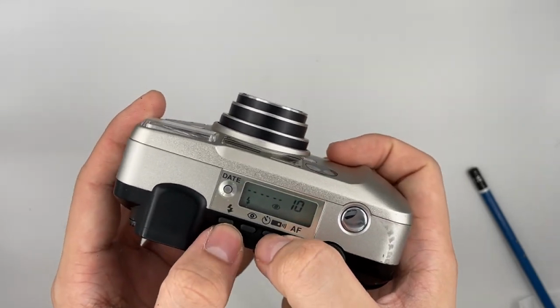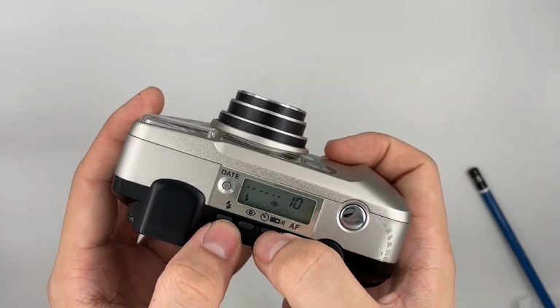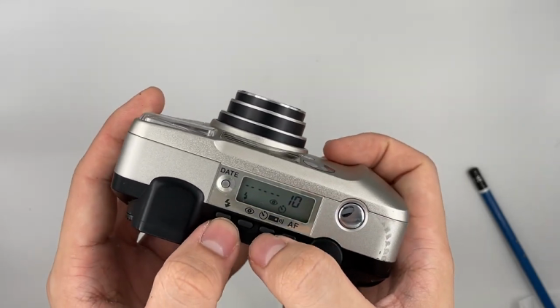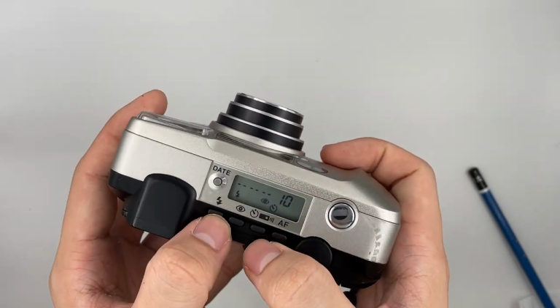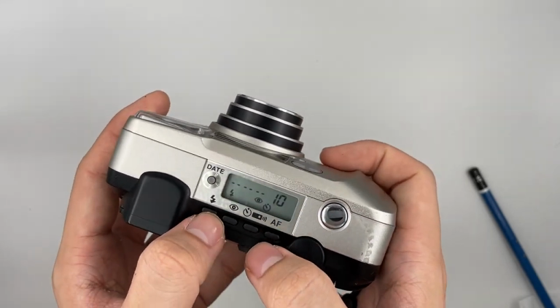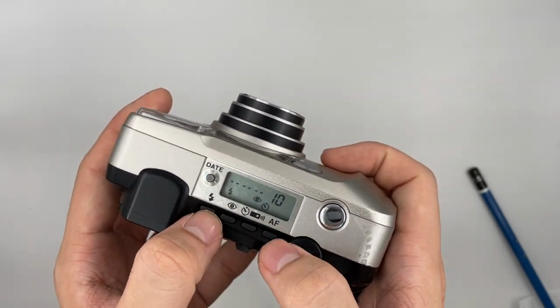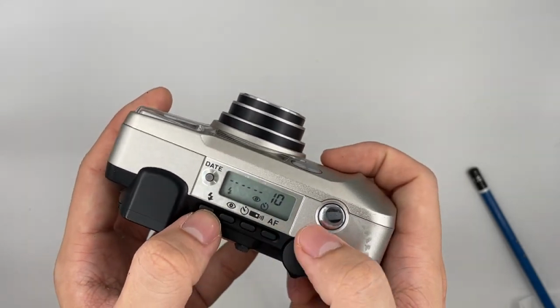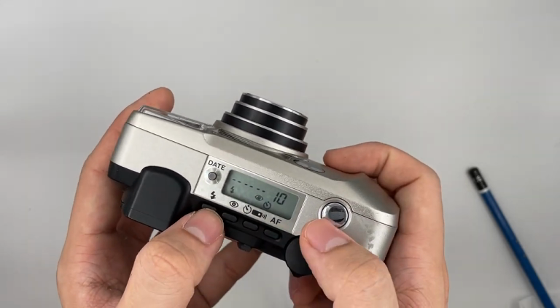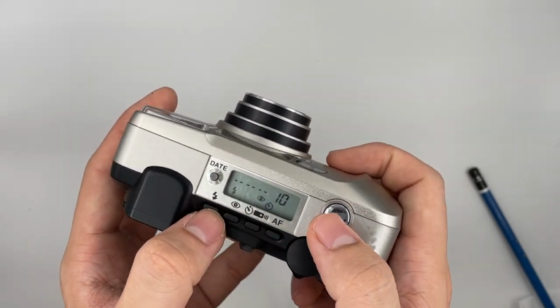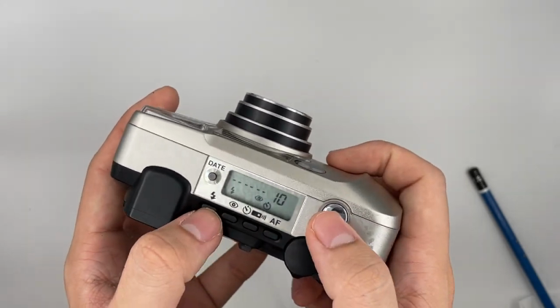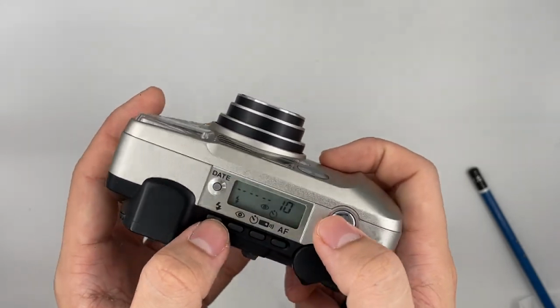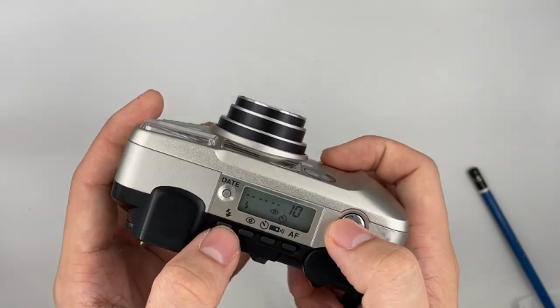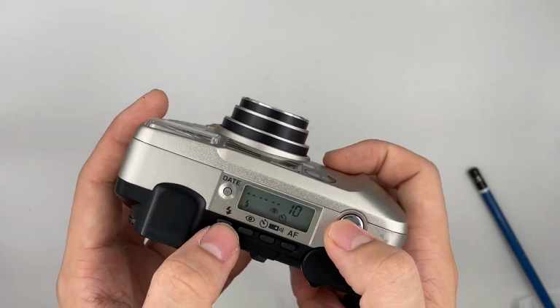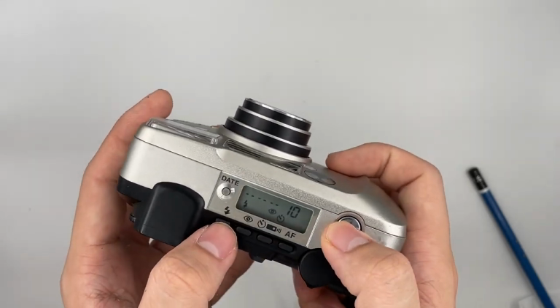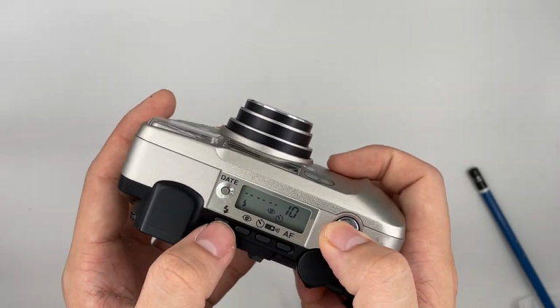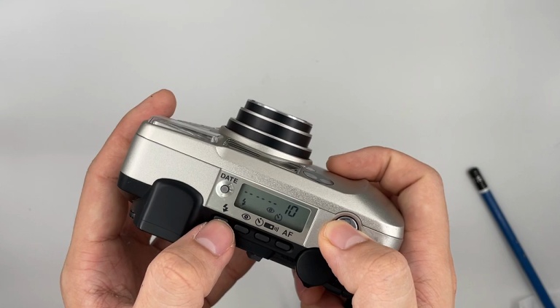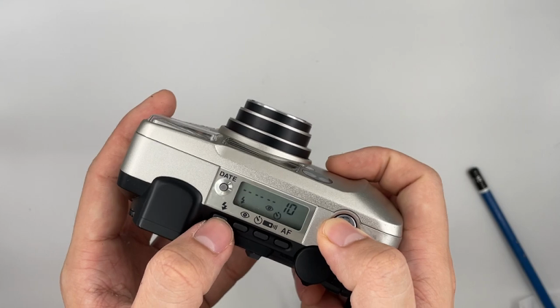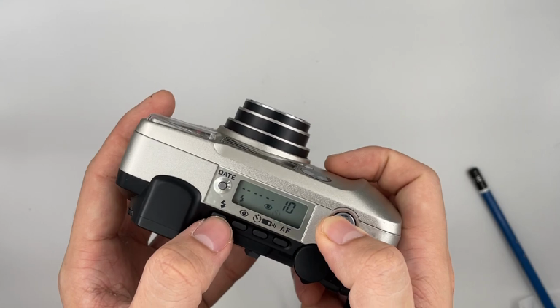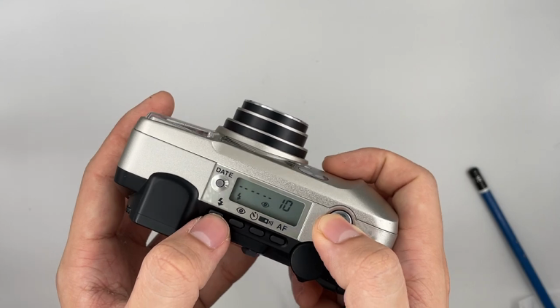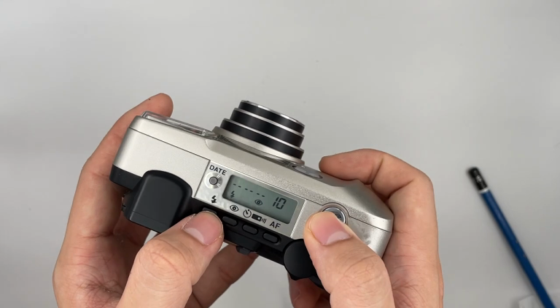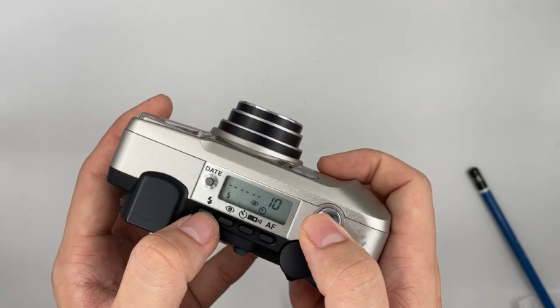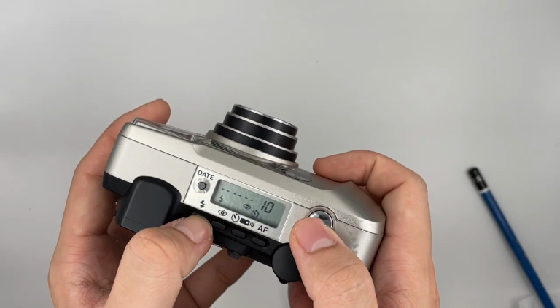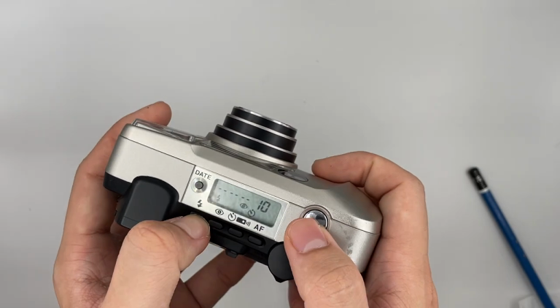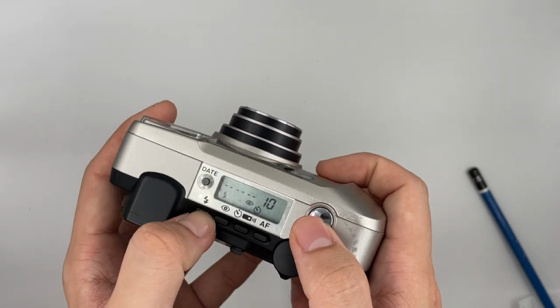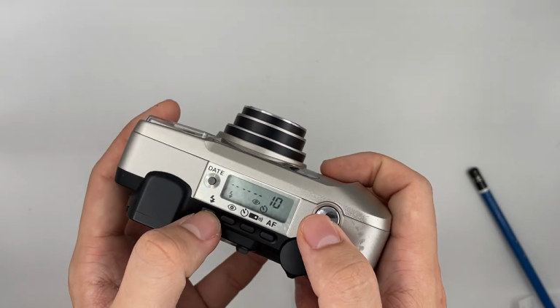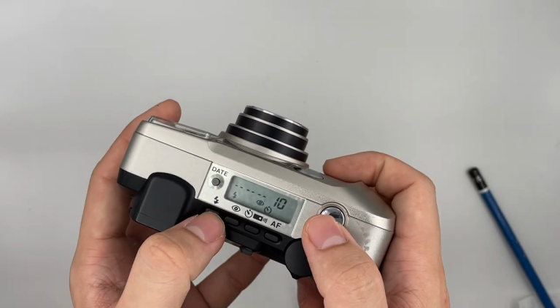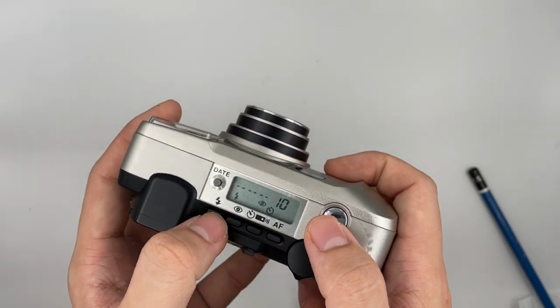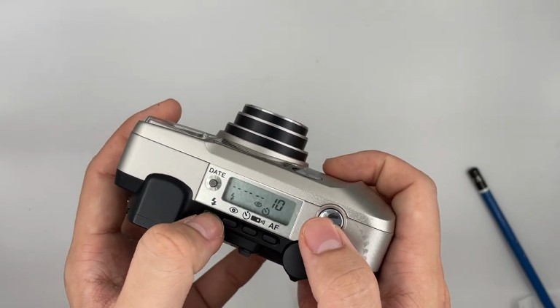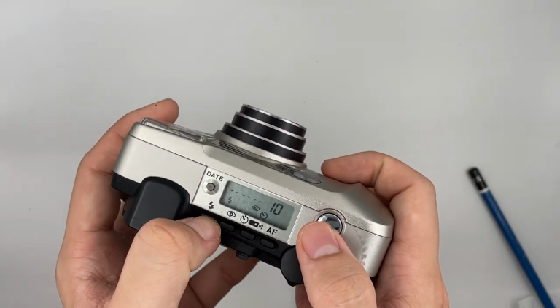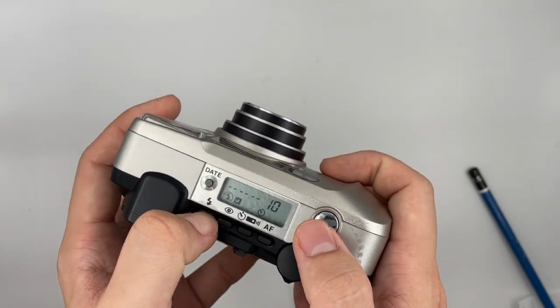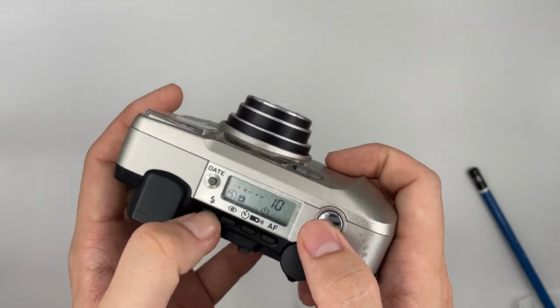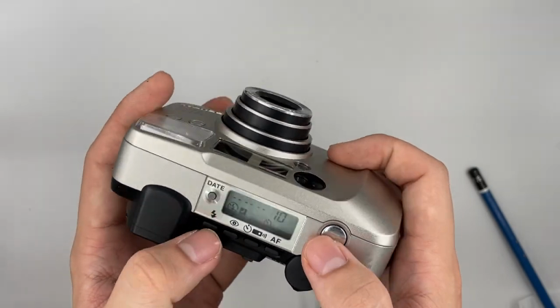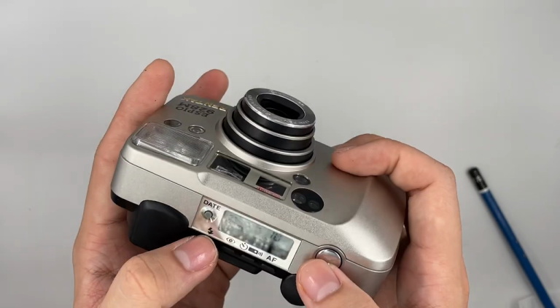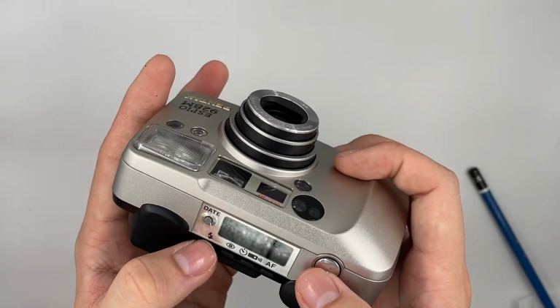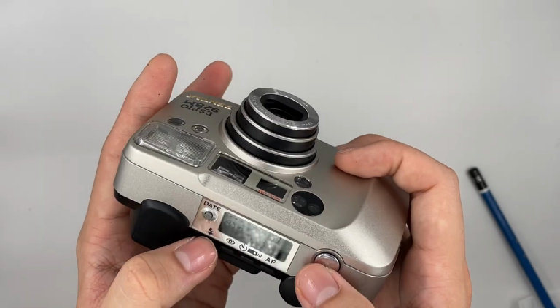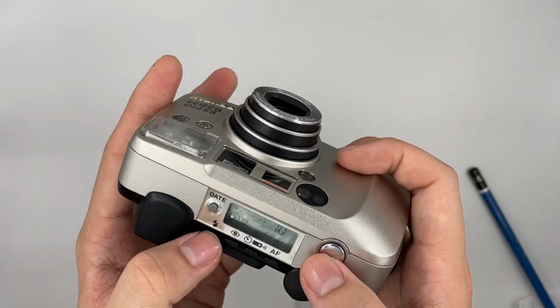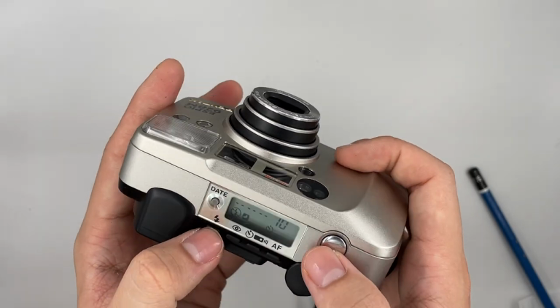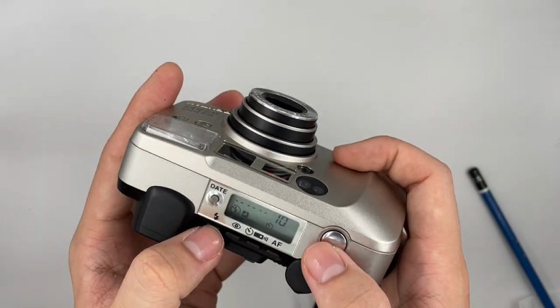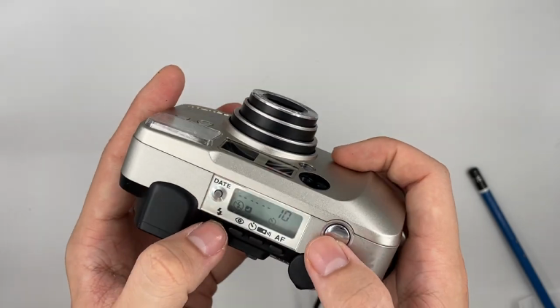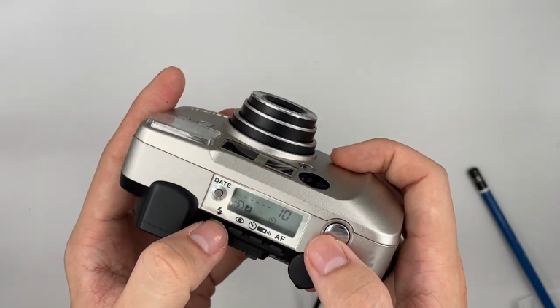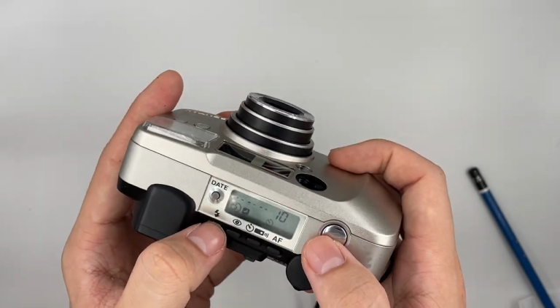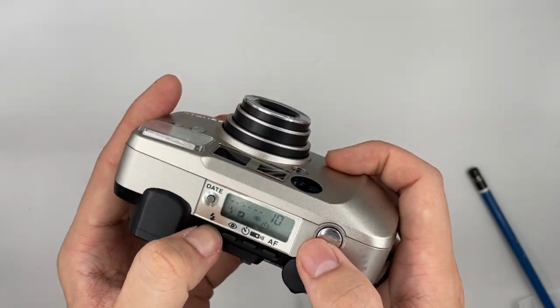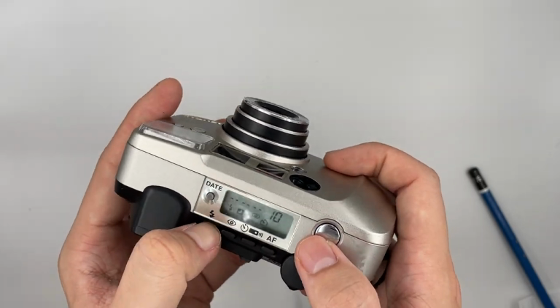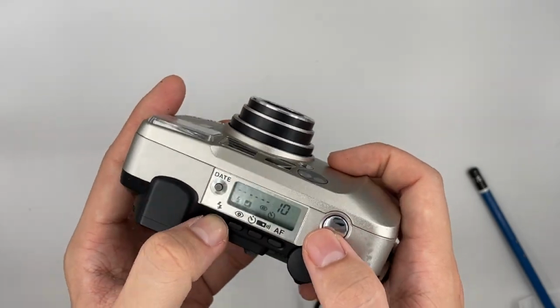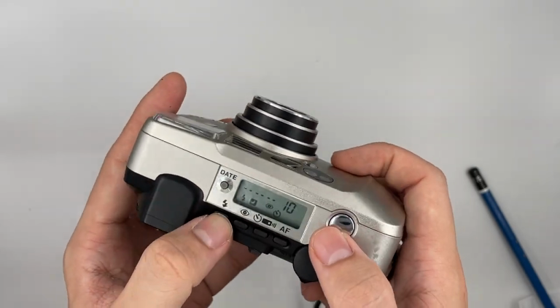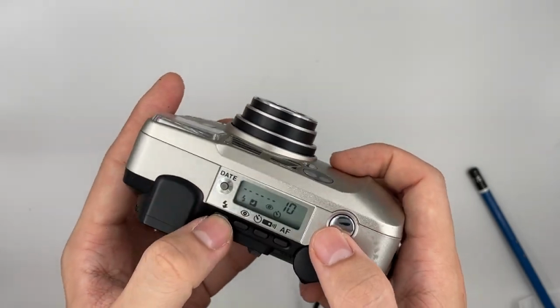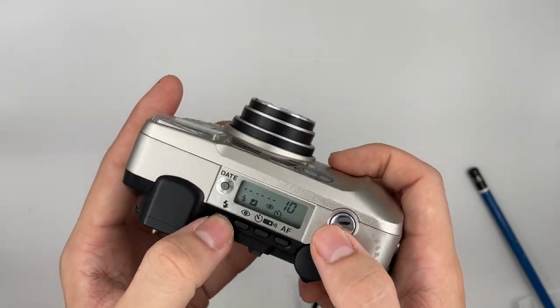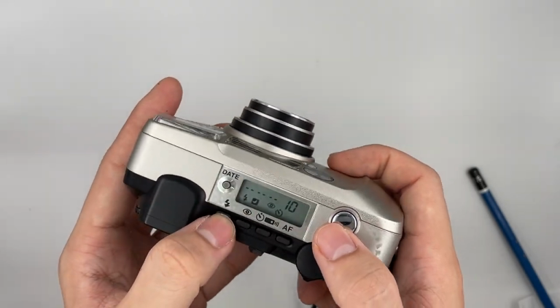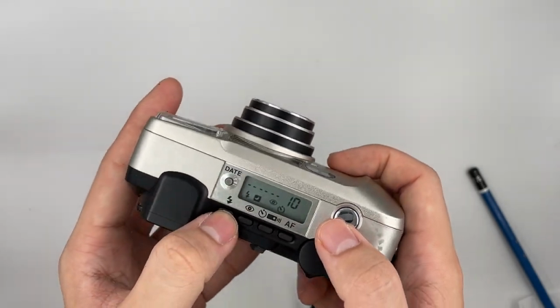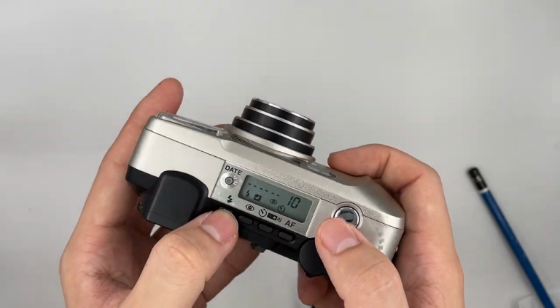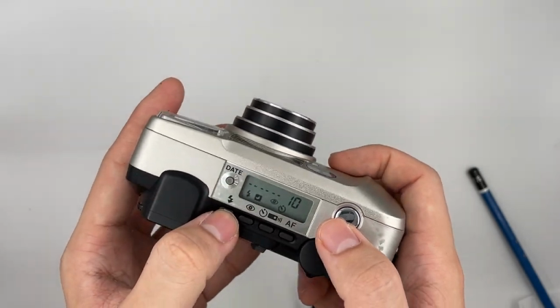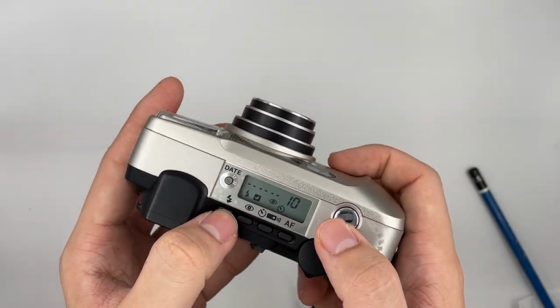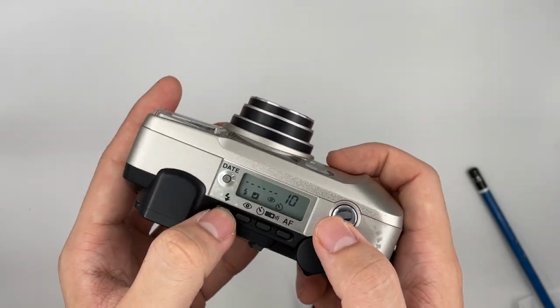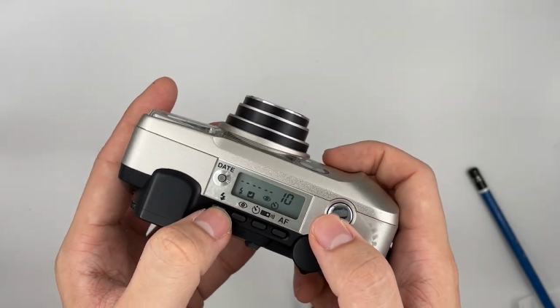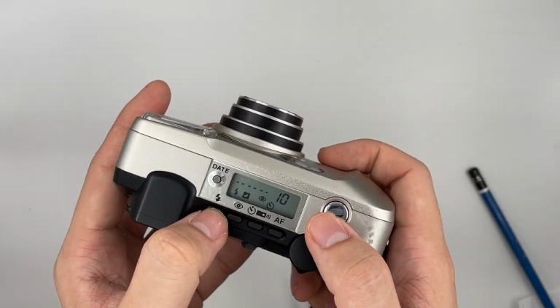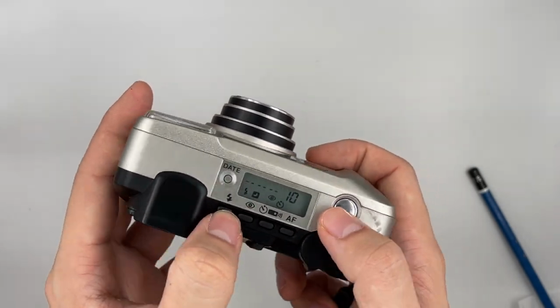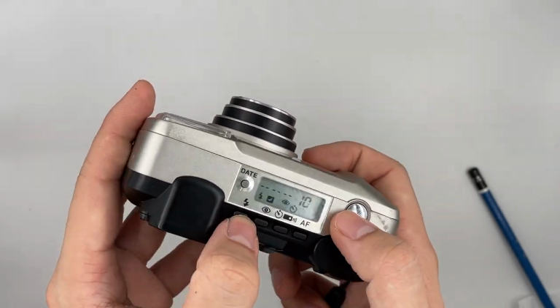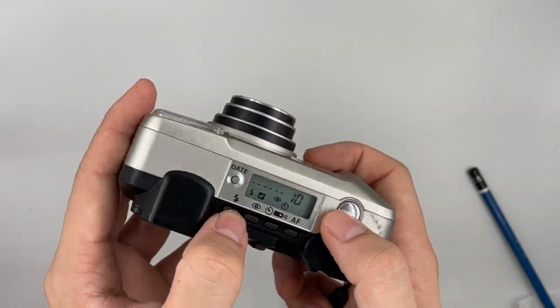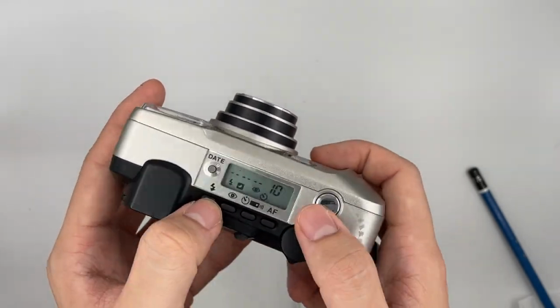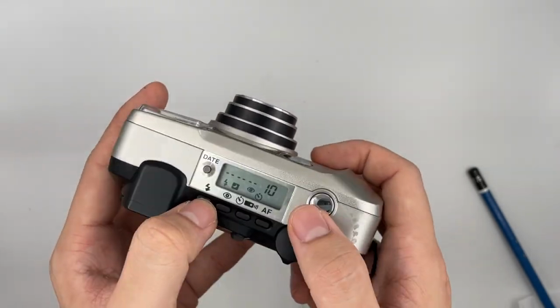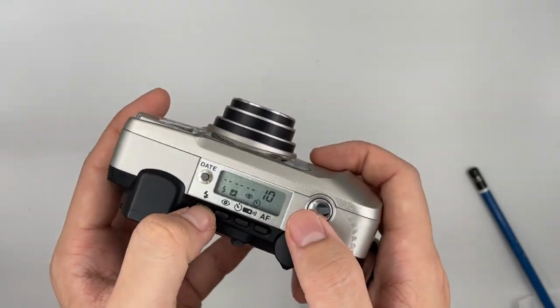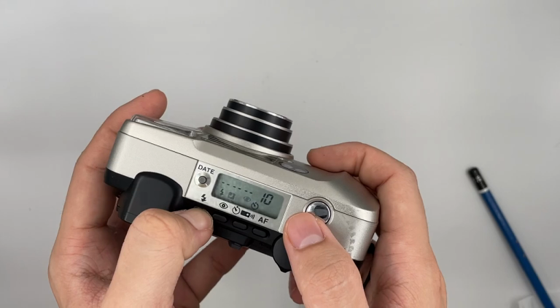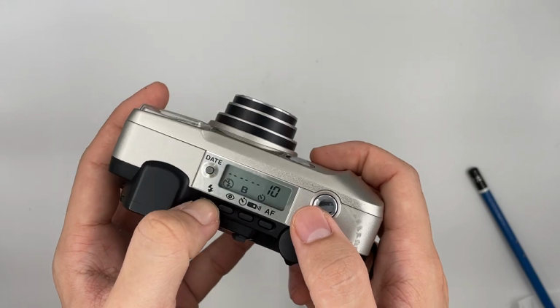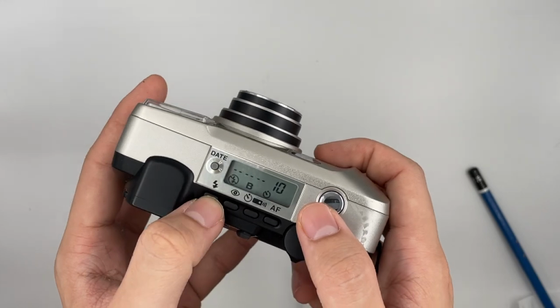Close the autofocus first. This one is the fill-in flash. This one is the no flash mode.